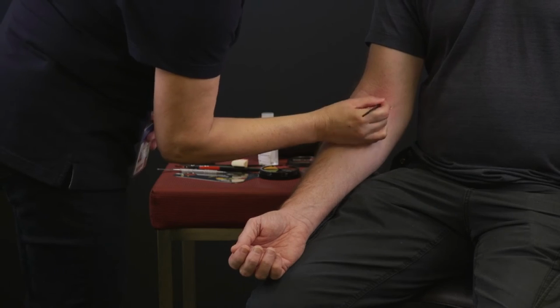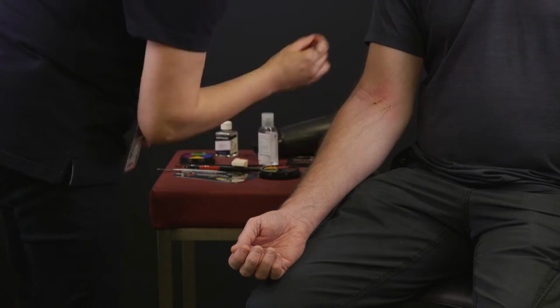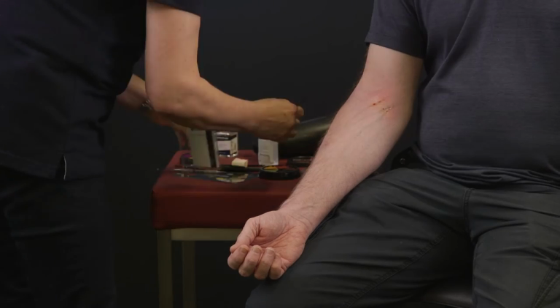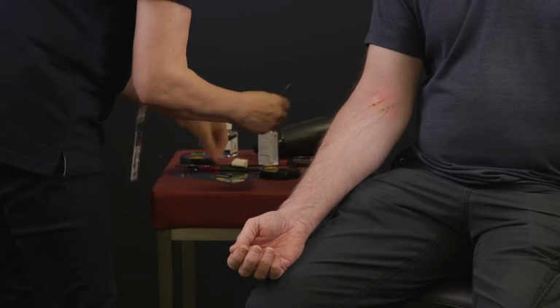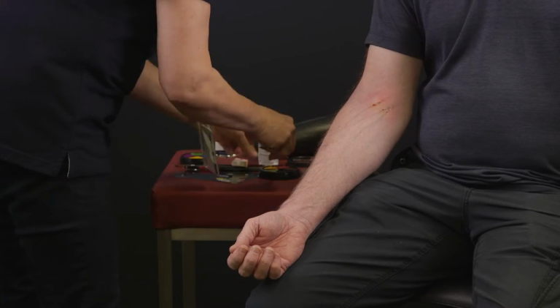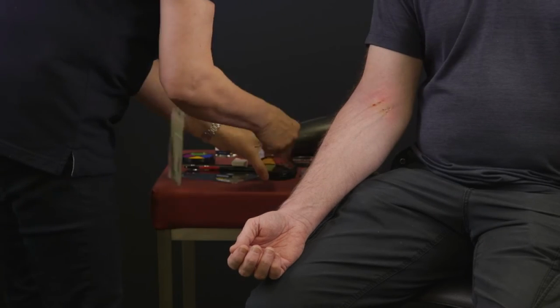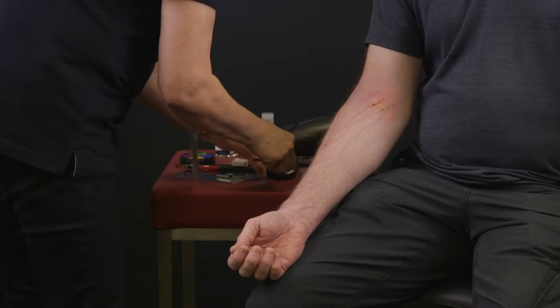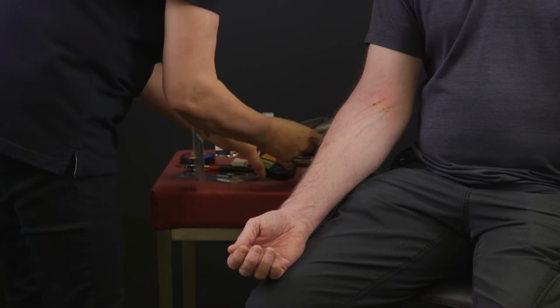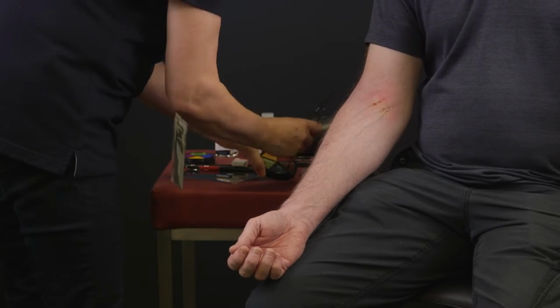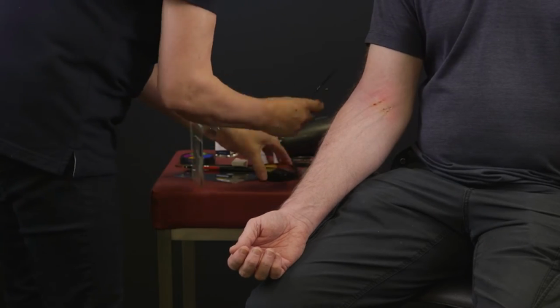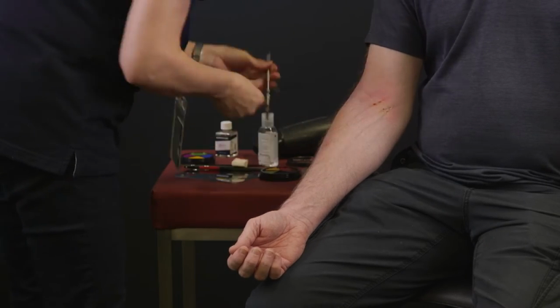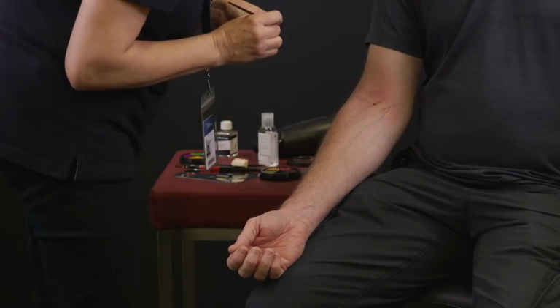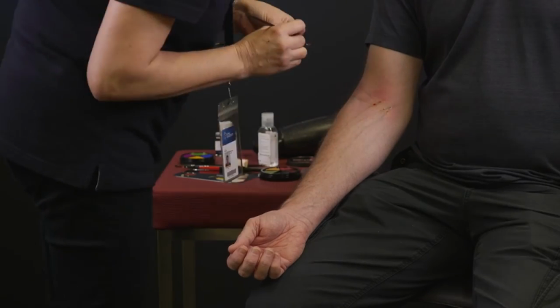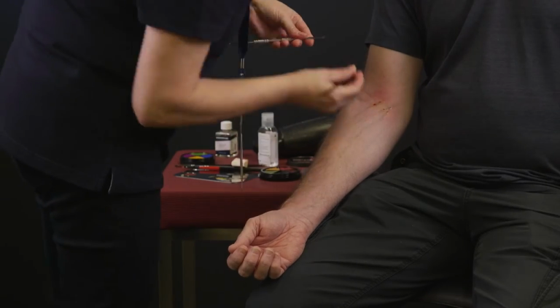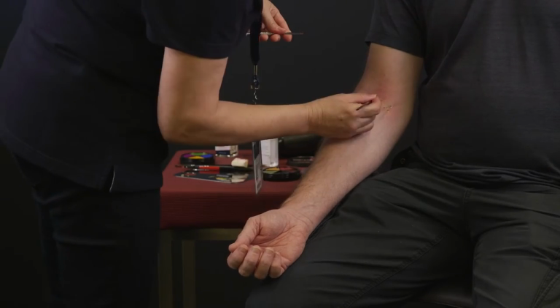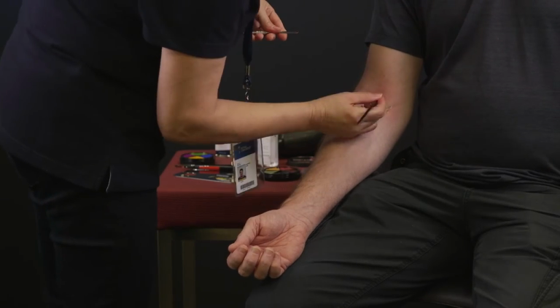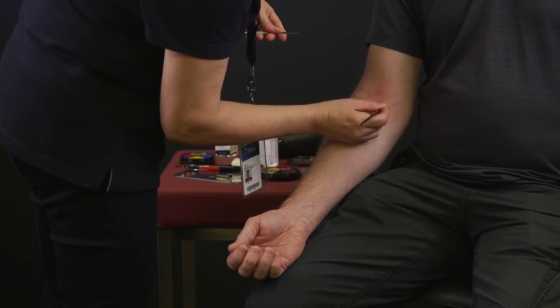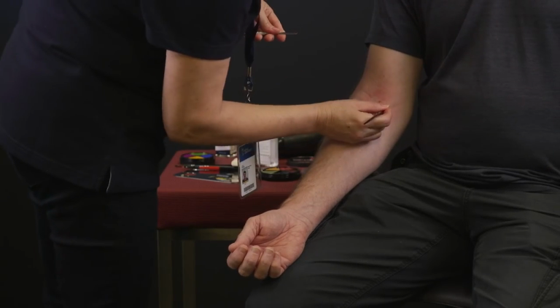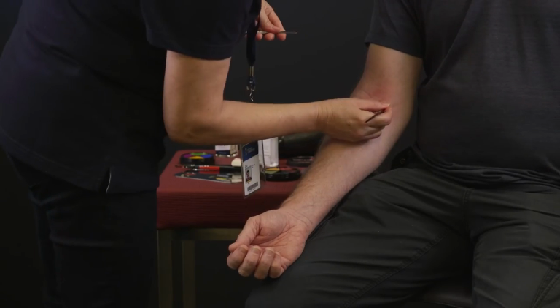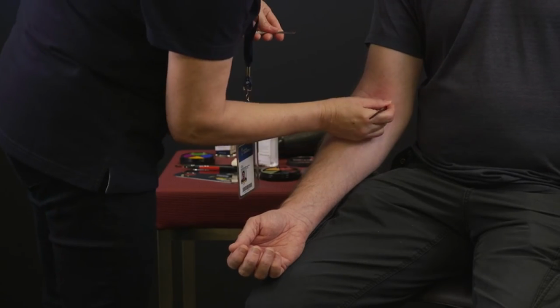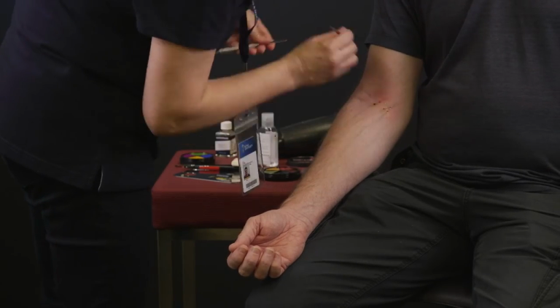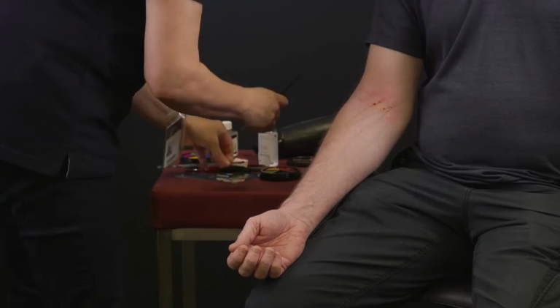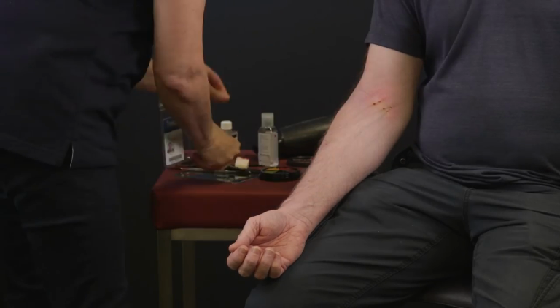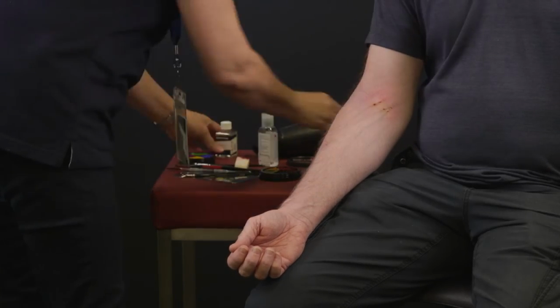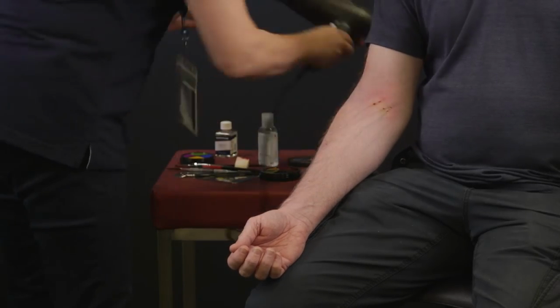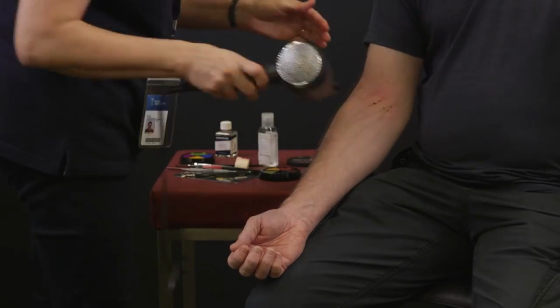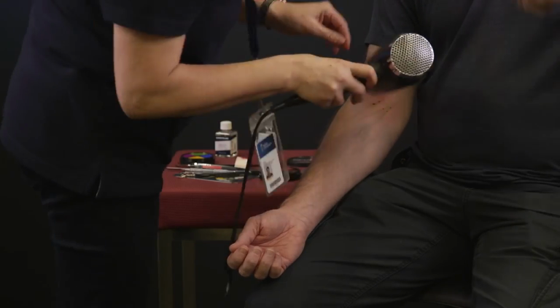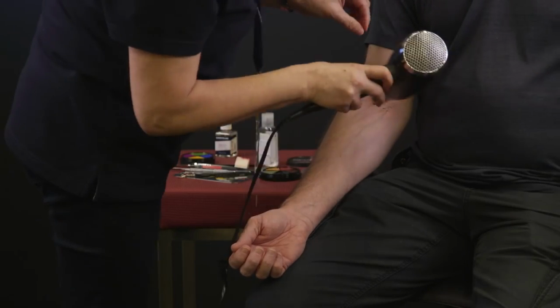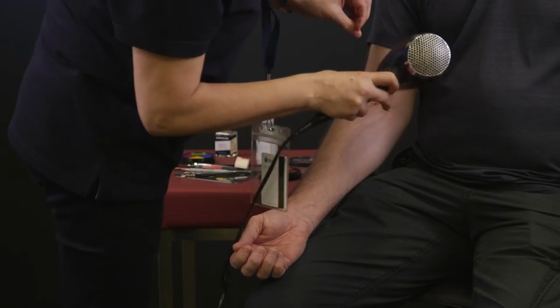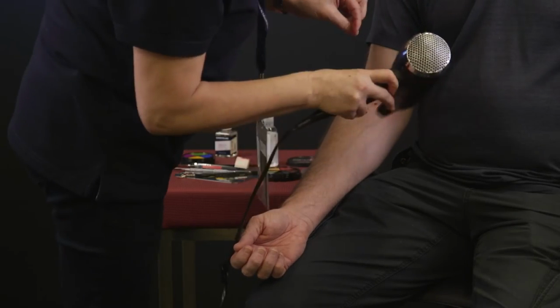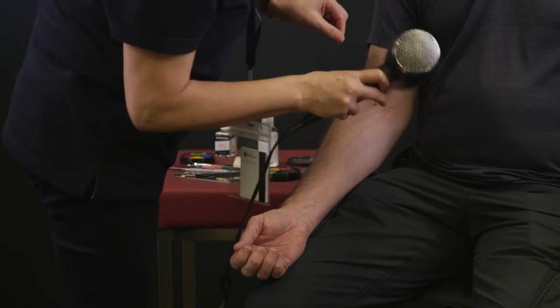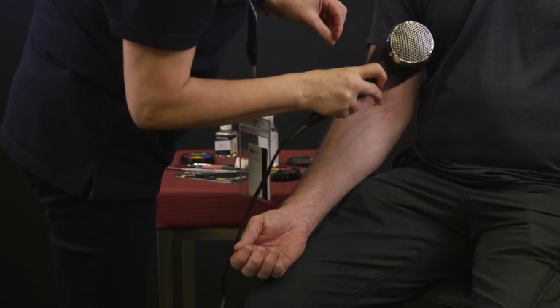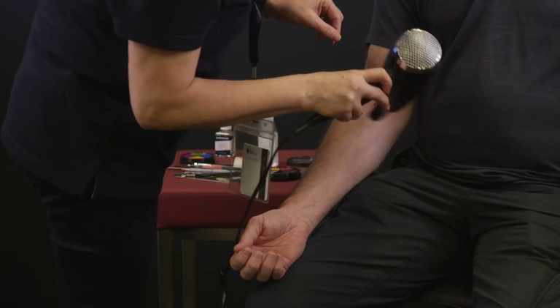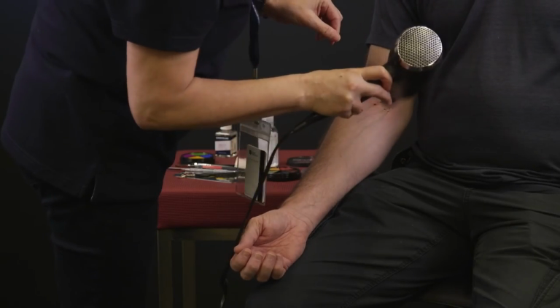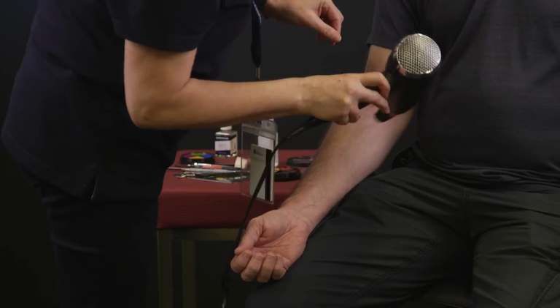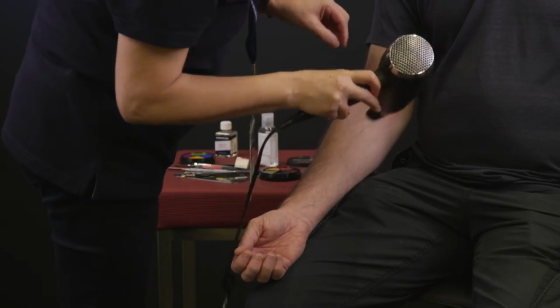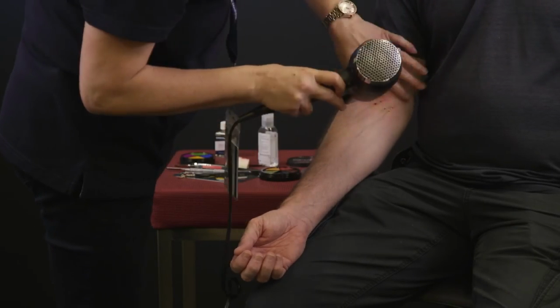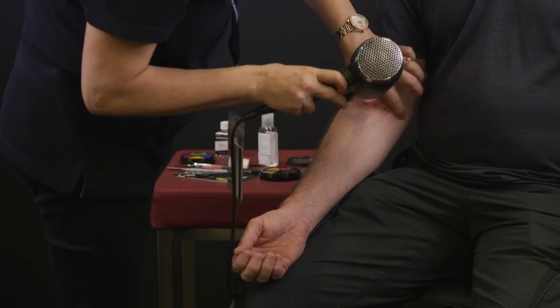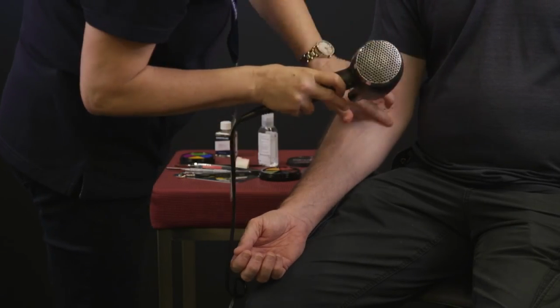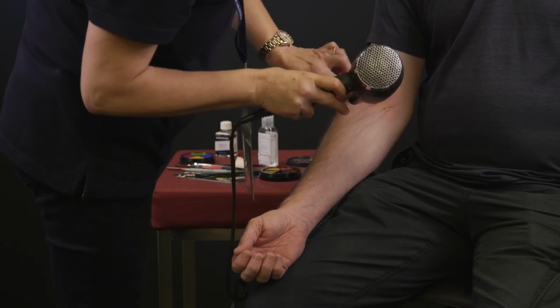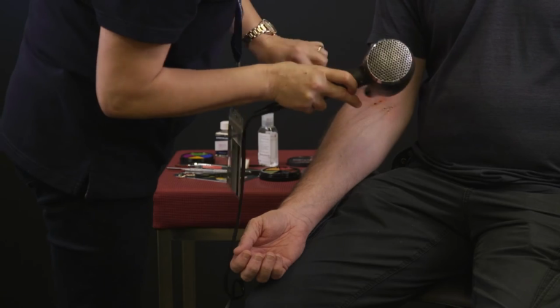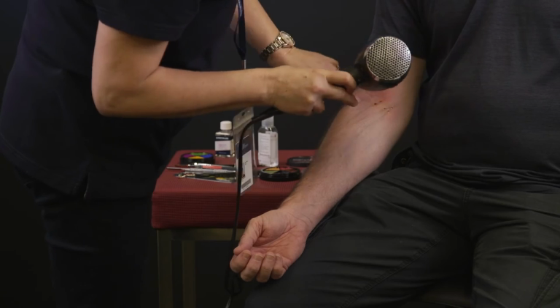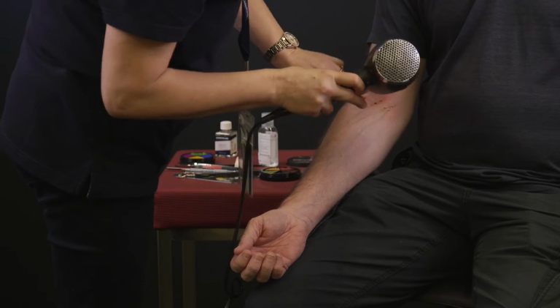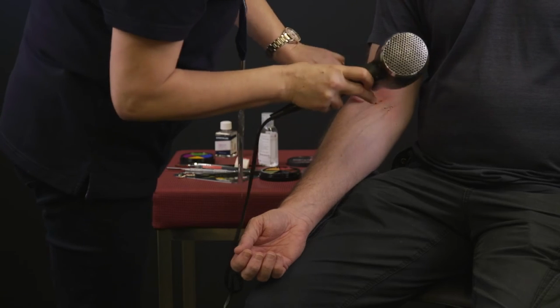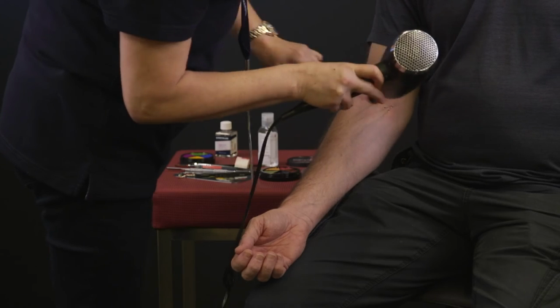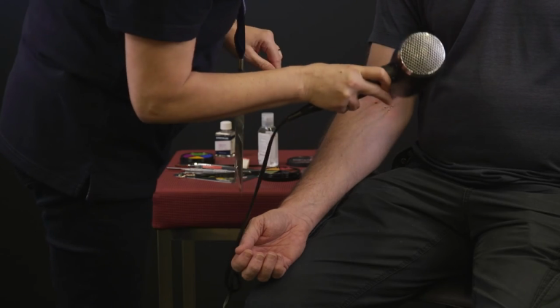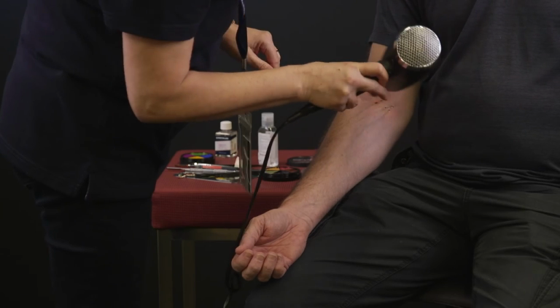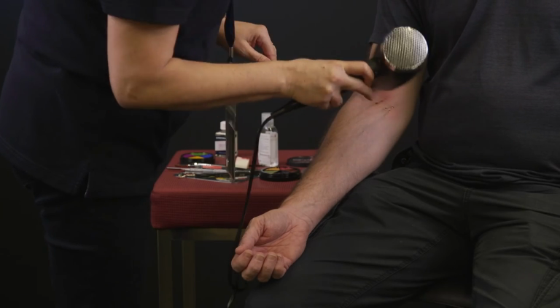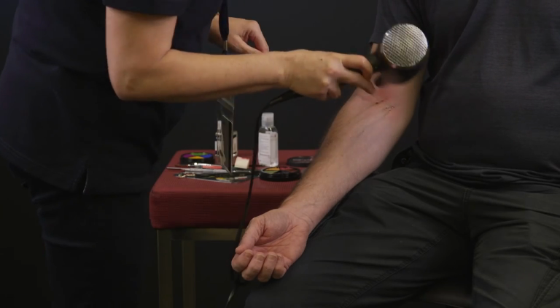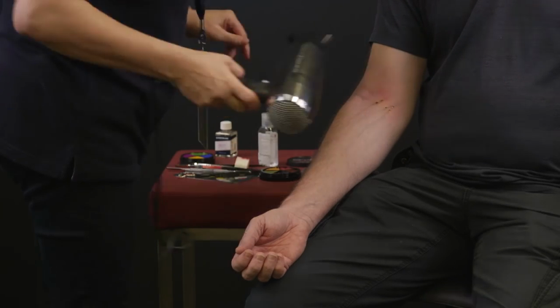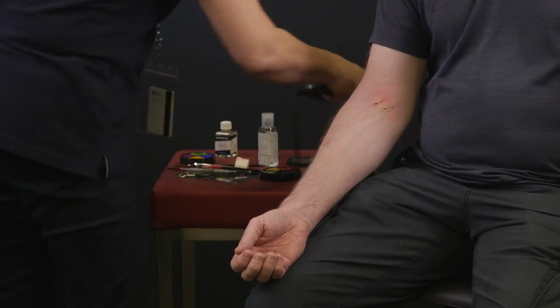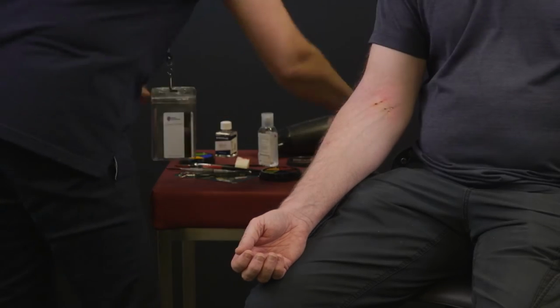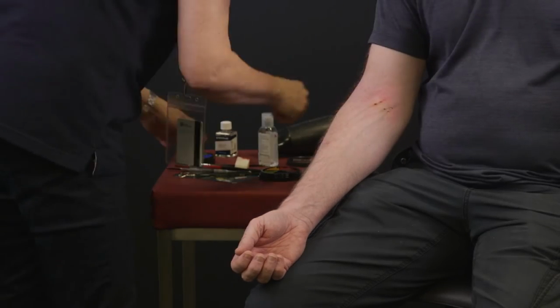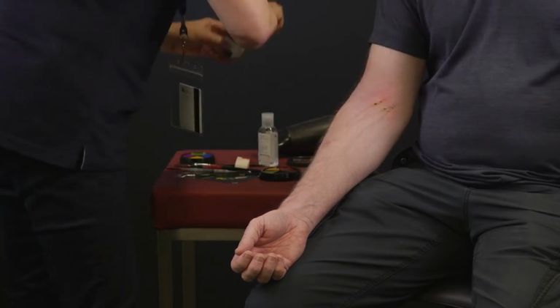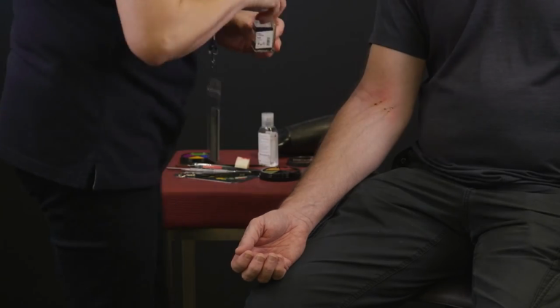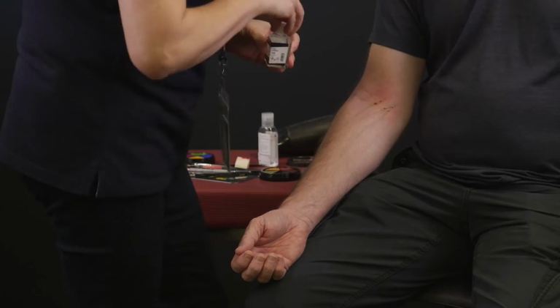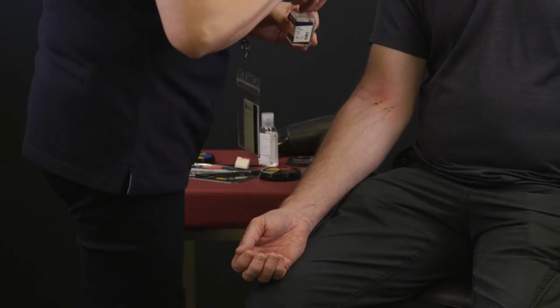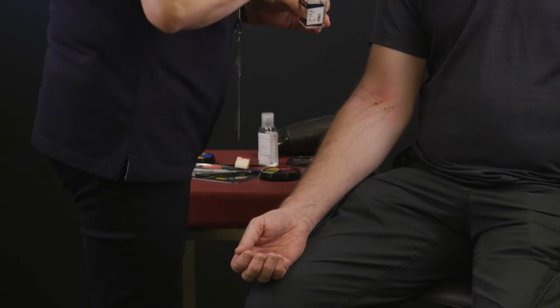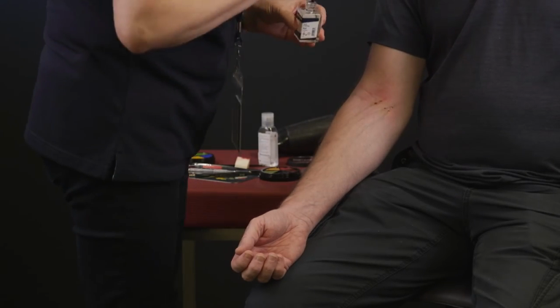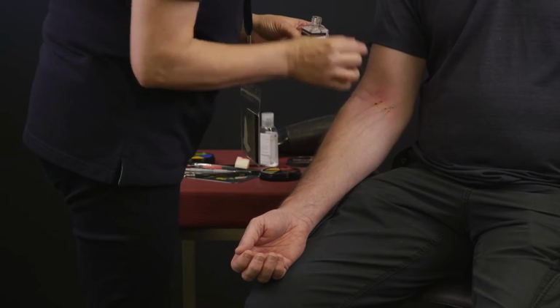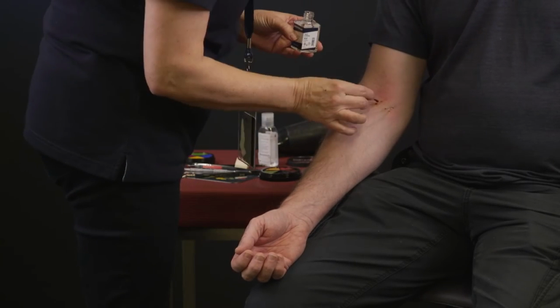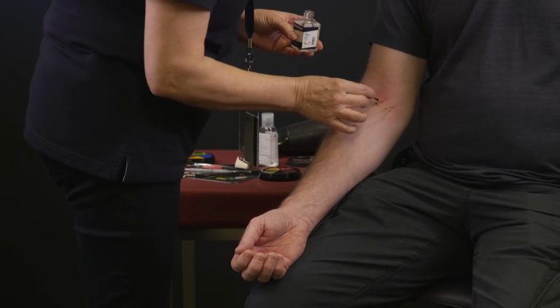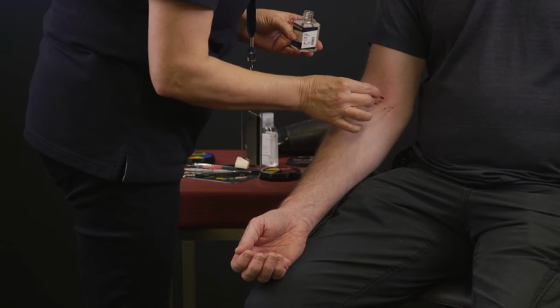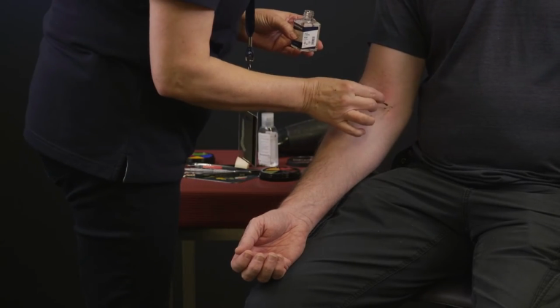Finish off by applying some green and yellow colour around the entry wounds to create some bruising.